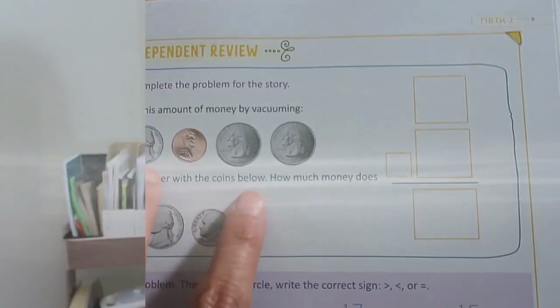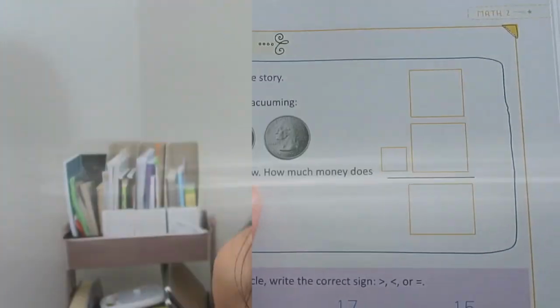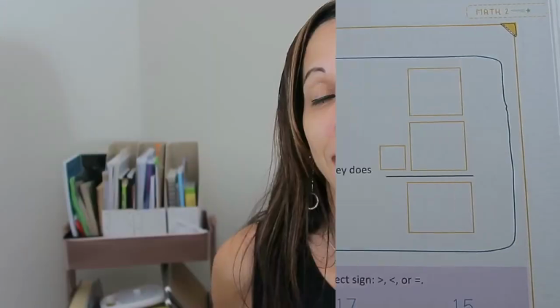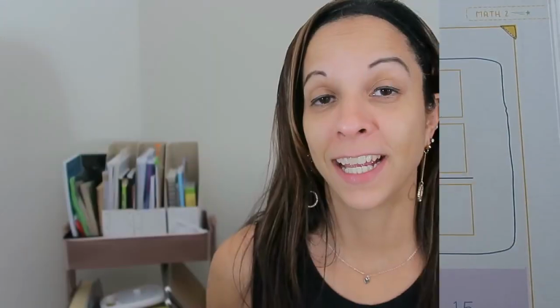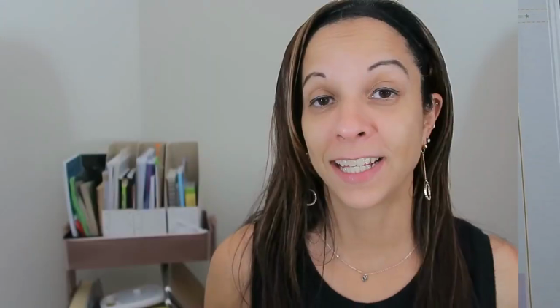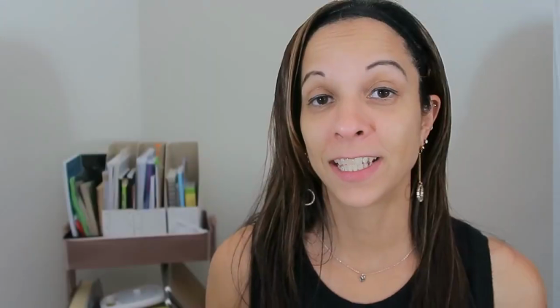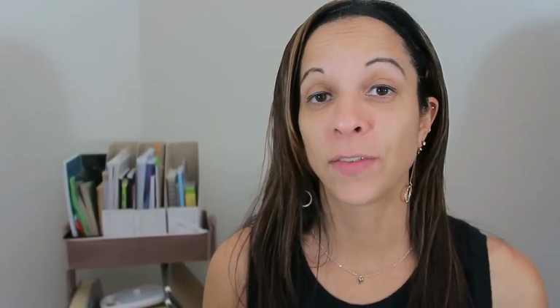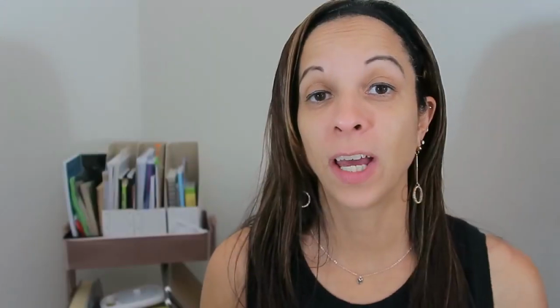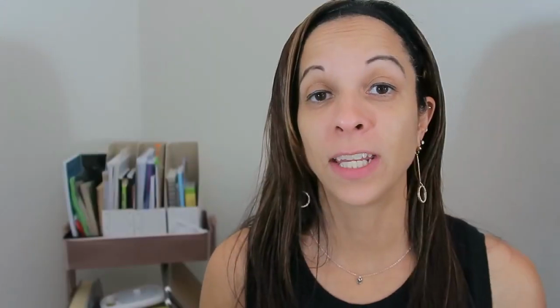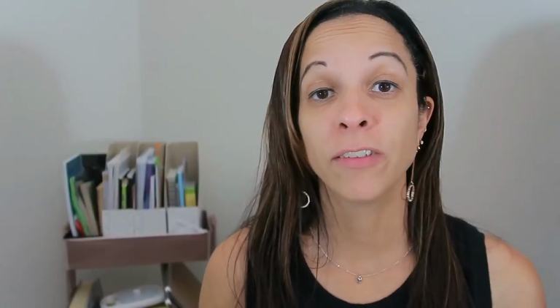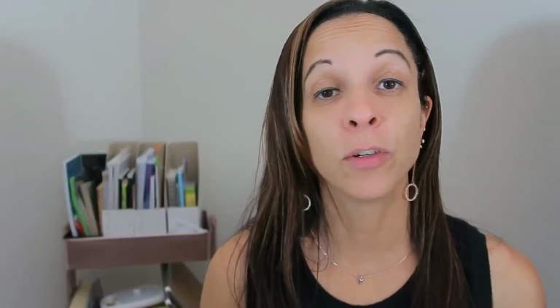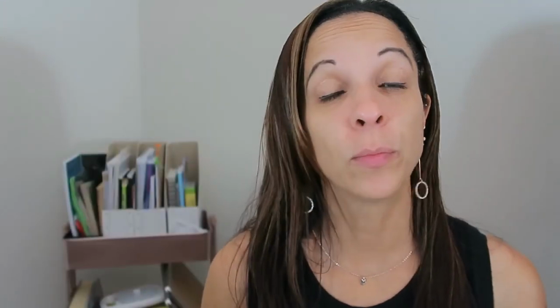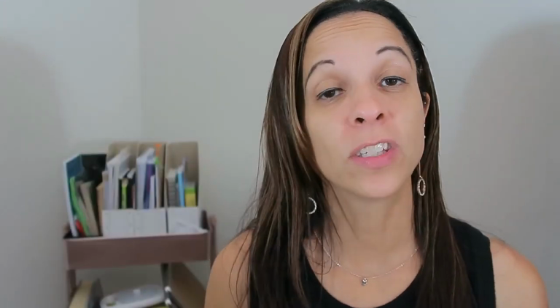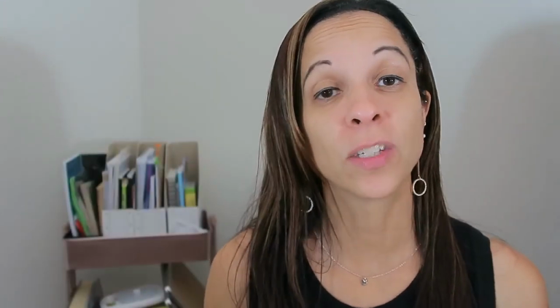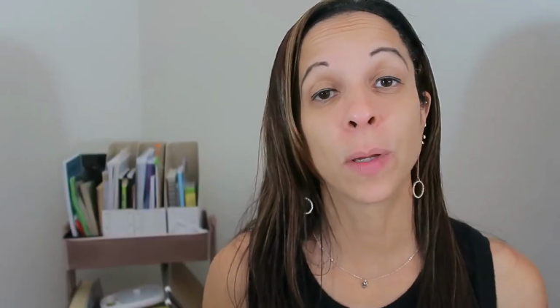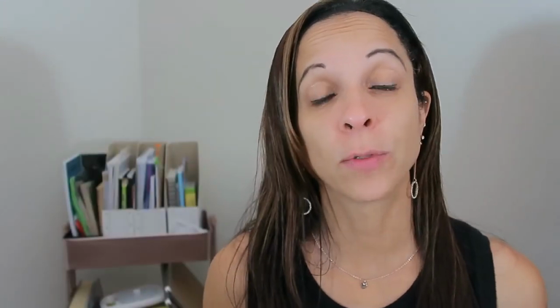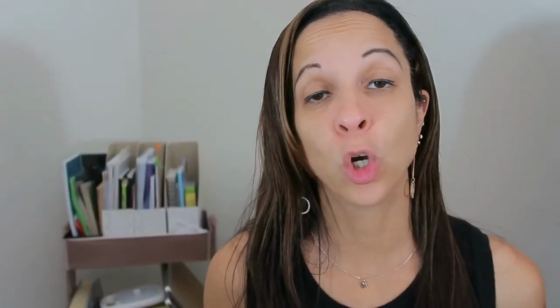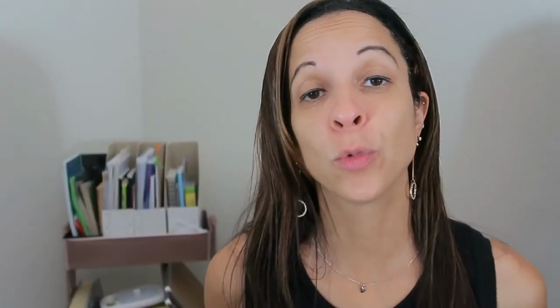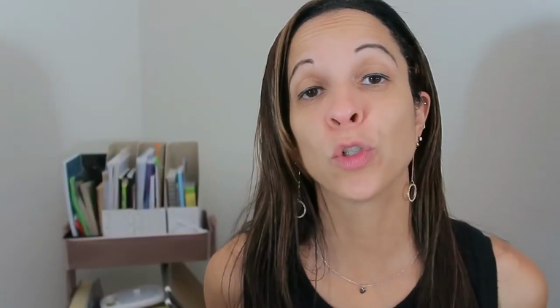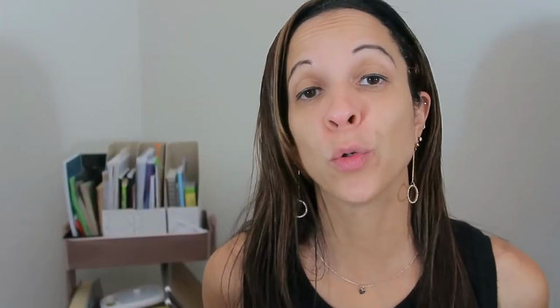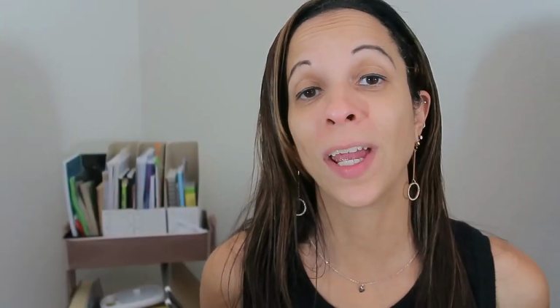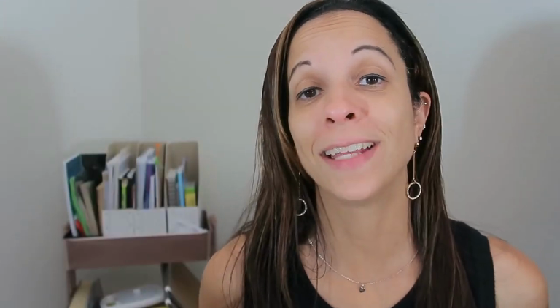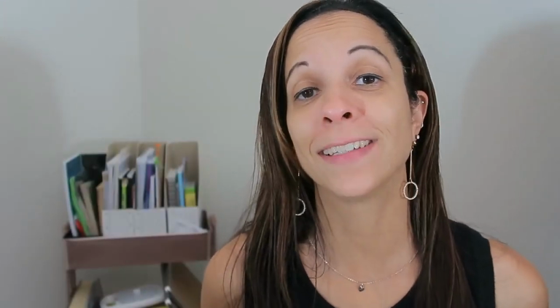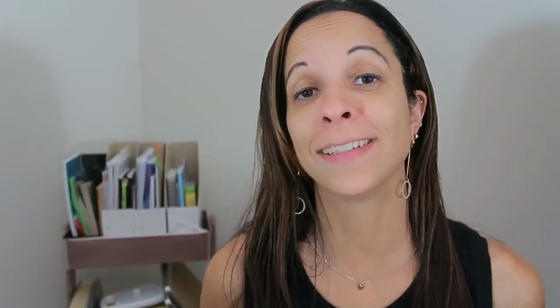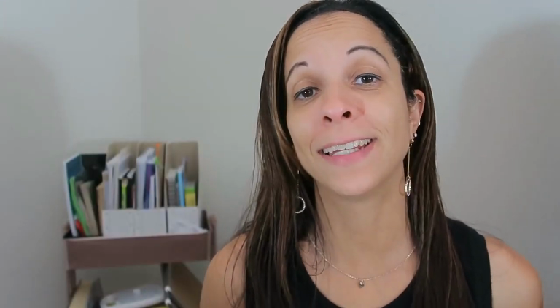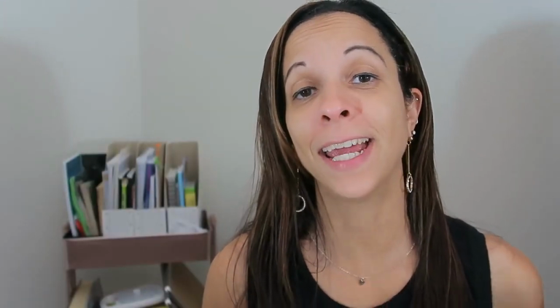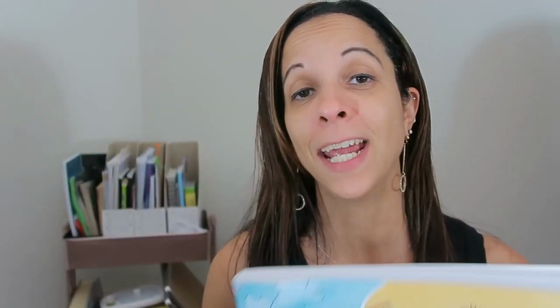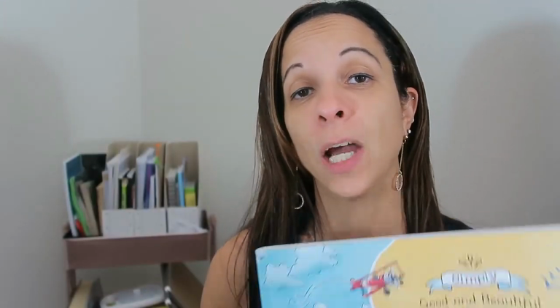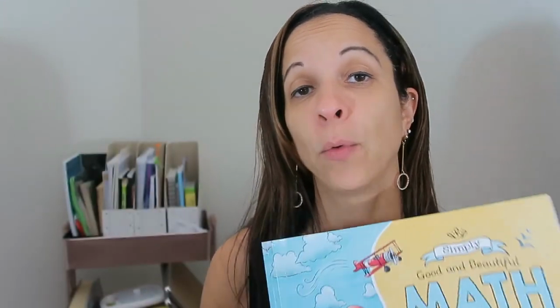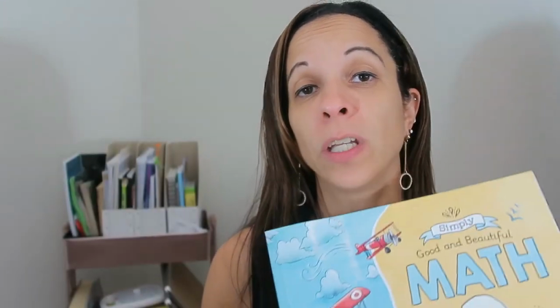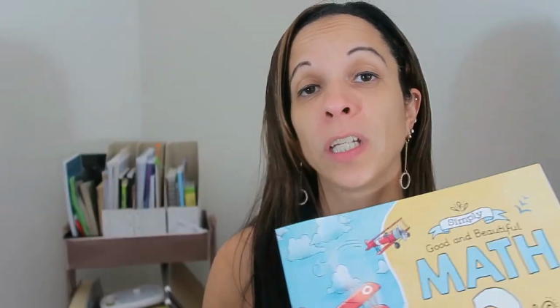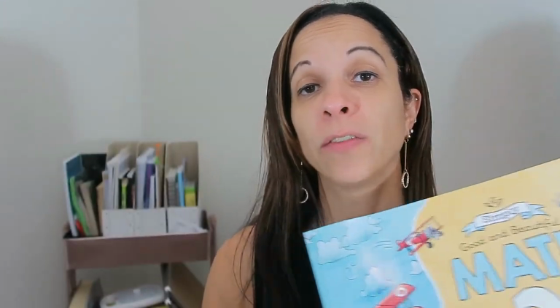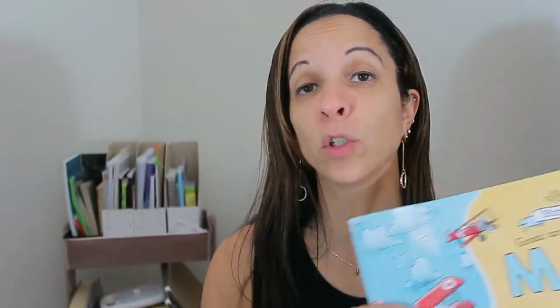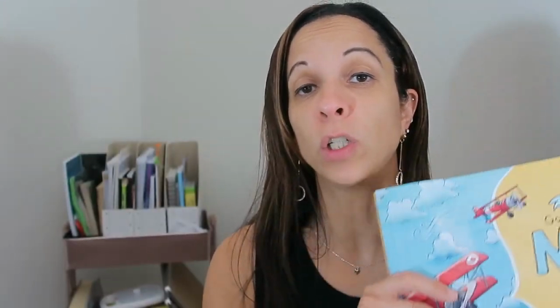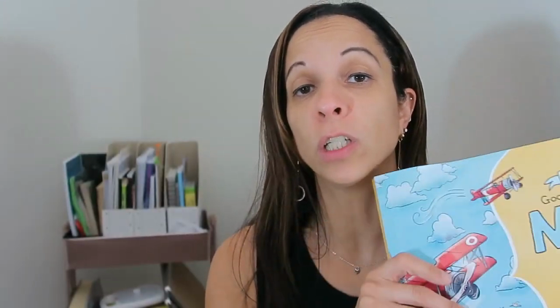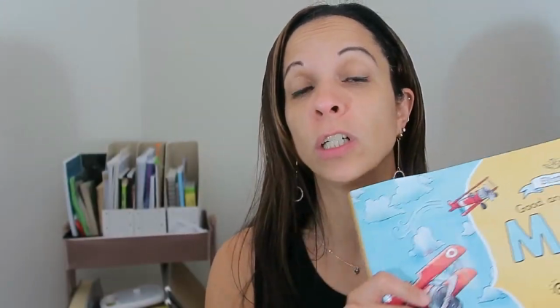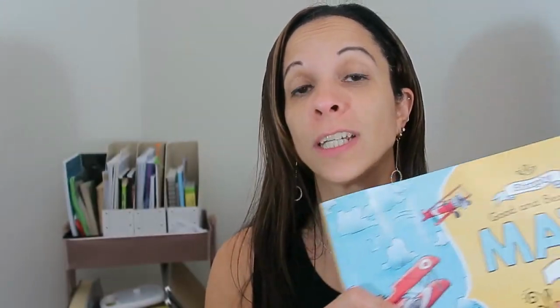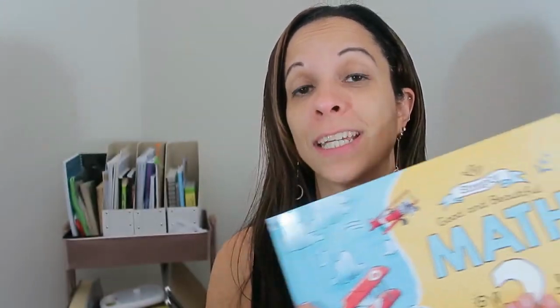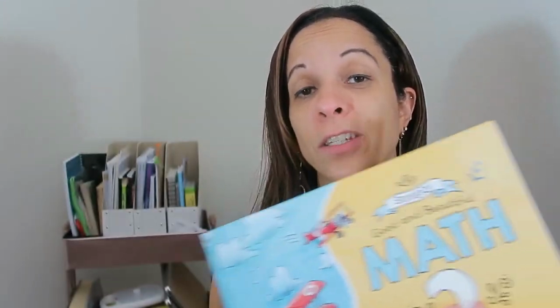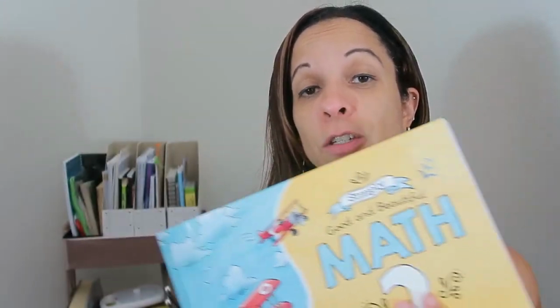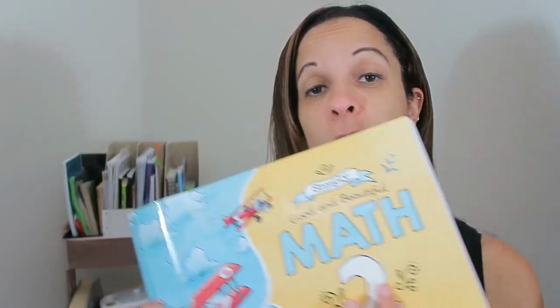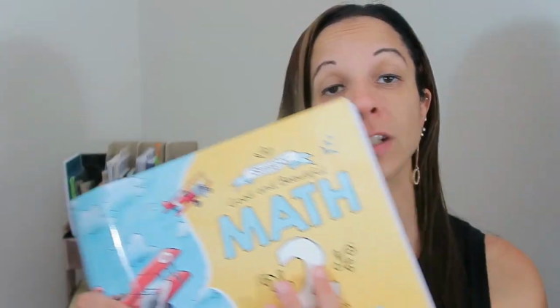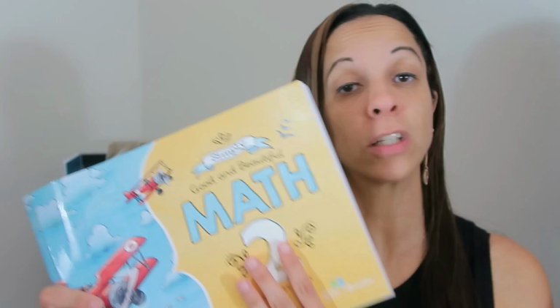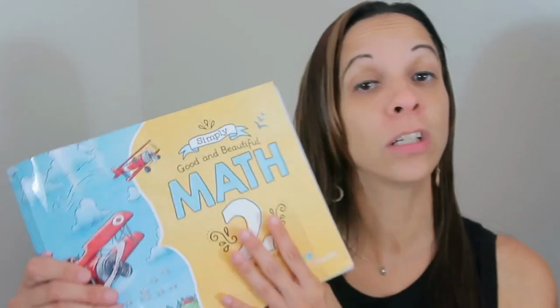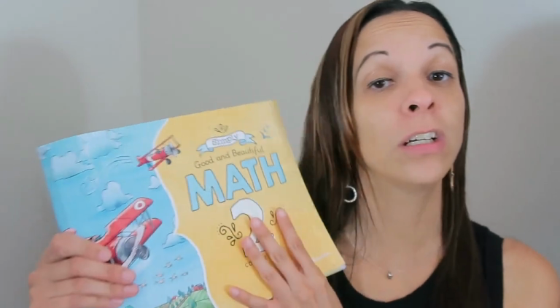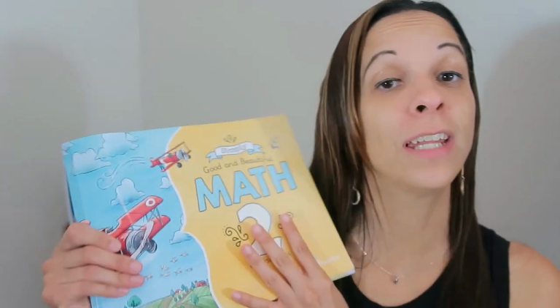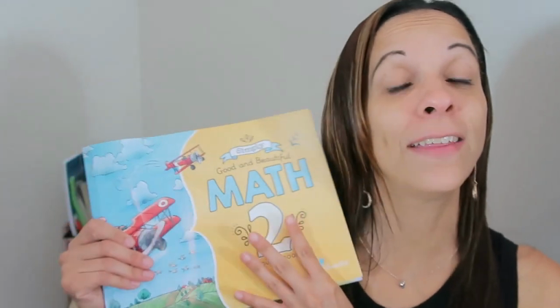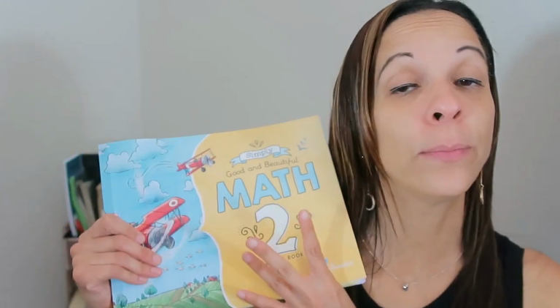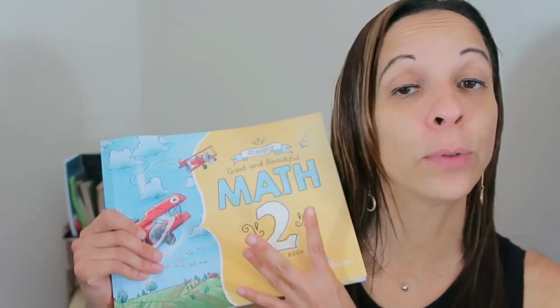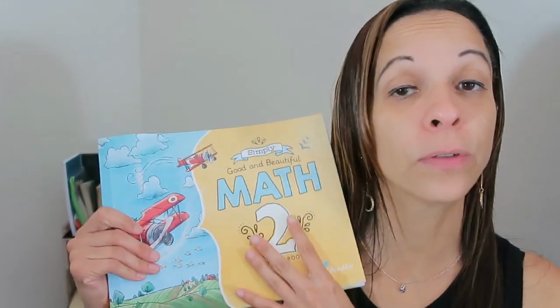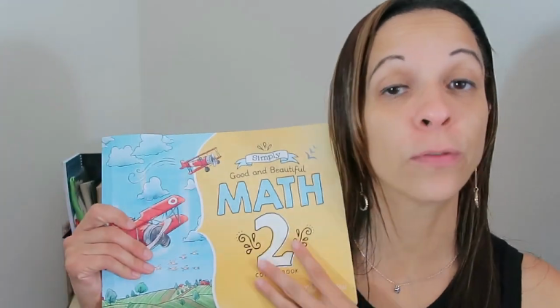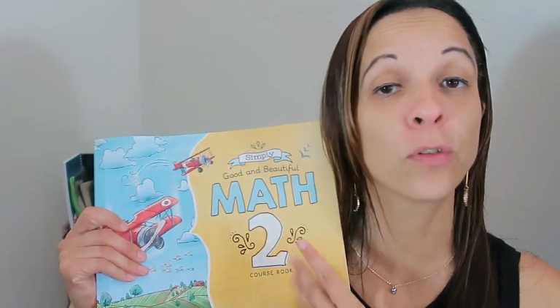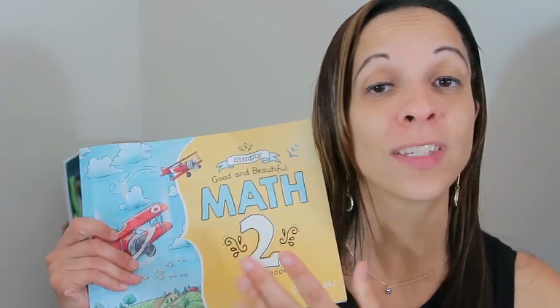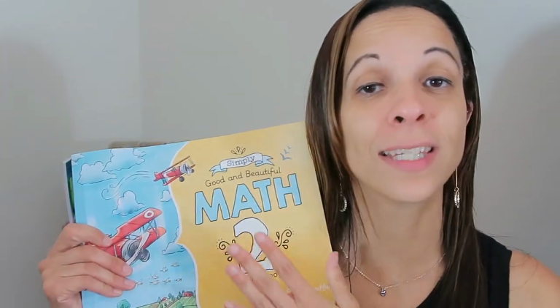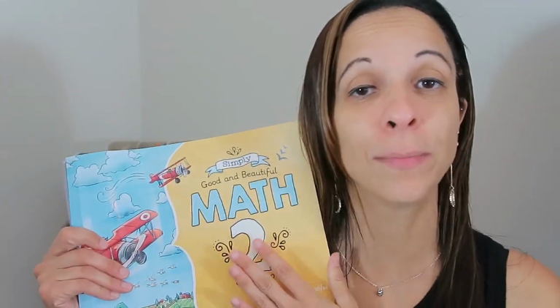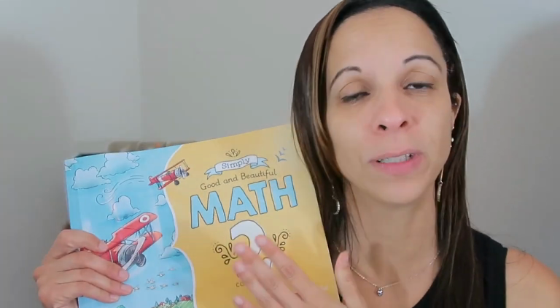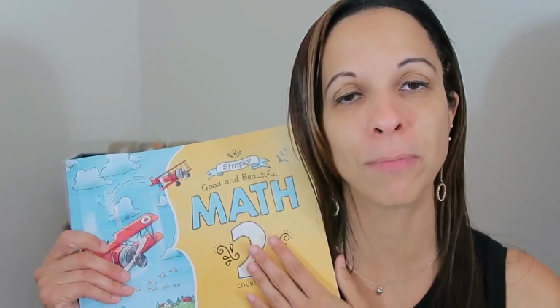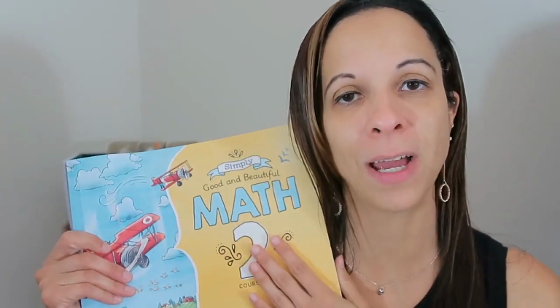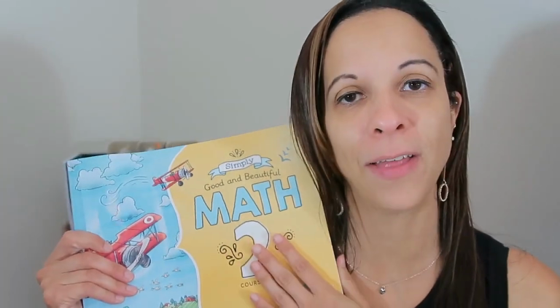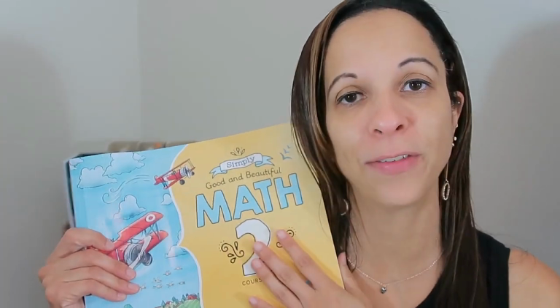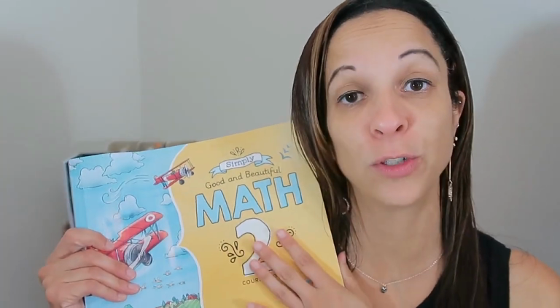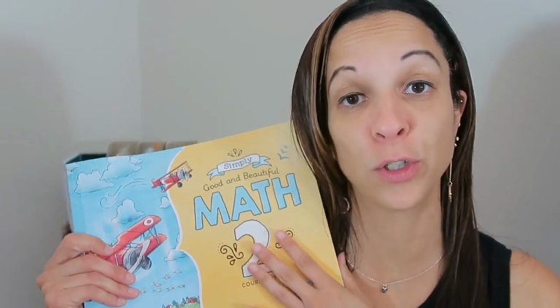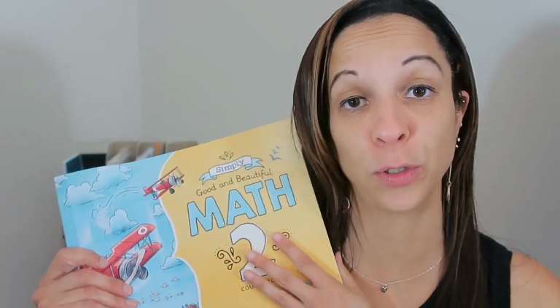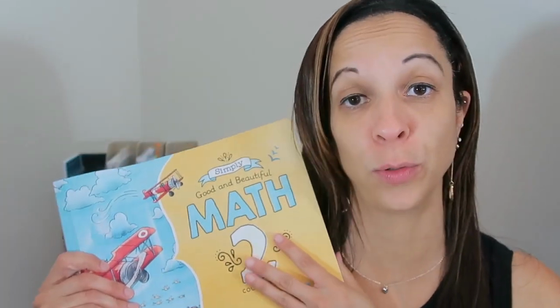Hey guys, it's Bonnie from Mrs. Mom's Homeschool and today I want to give you a look into the Good and the Beautiful Simply Math 2.